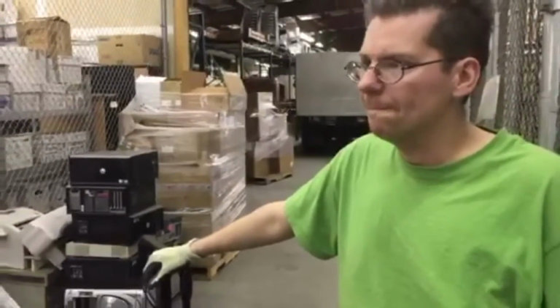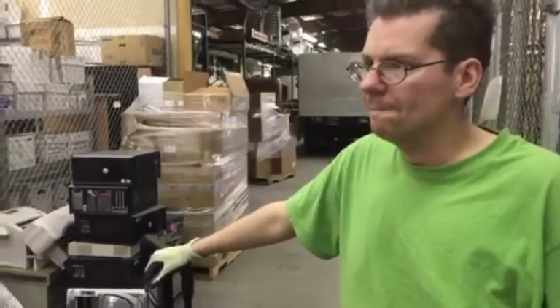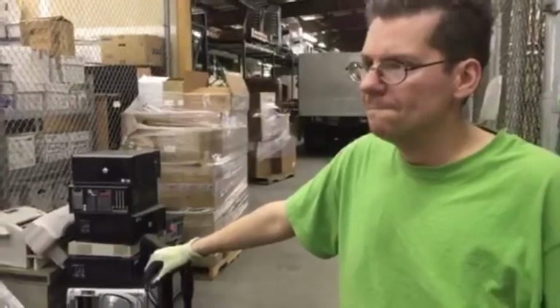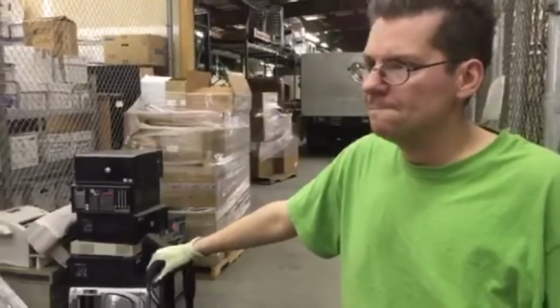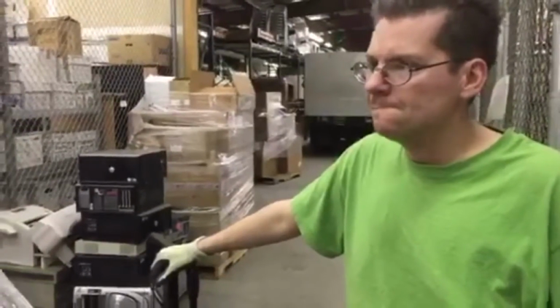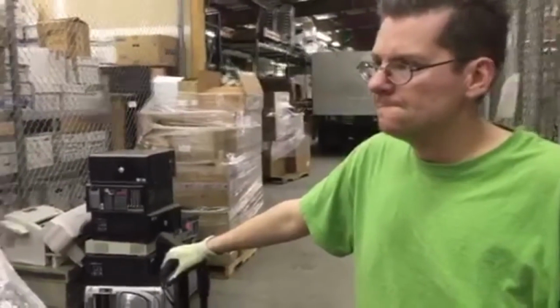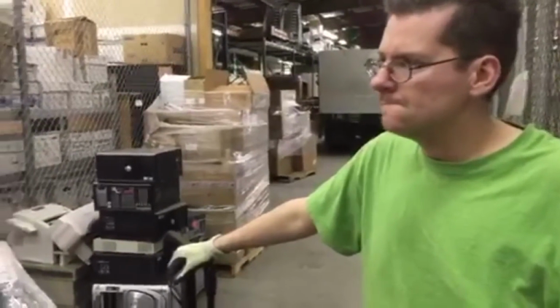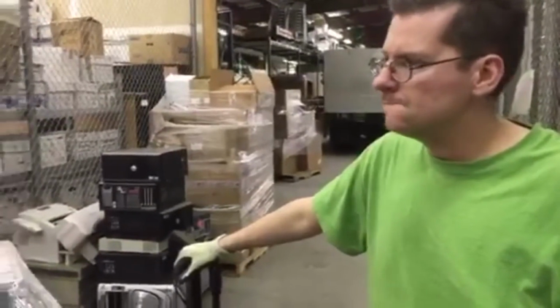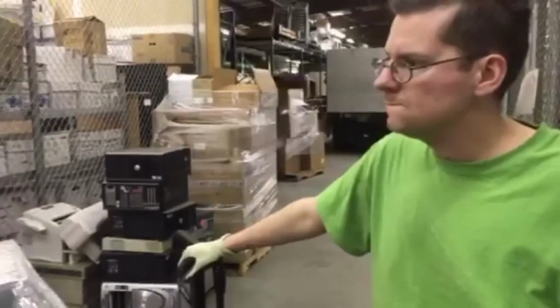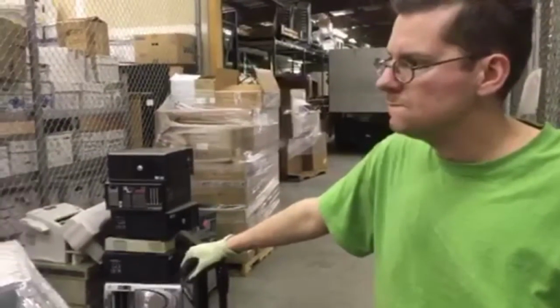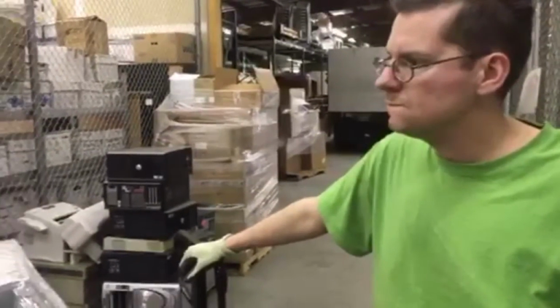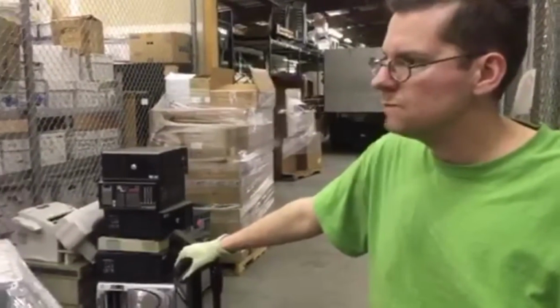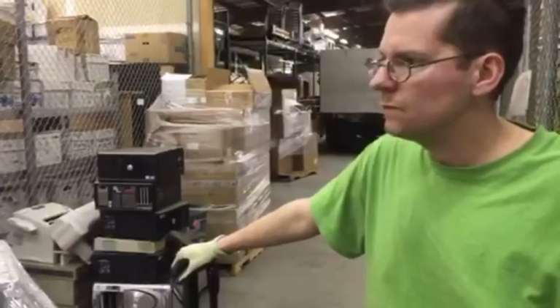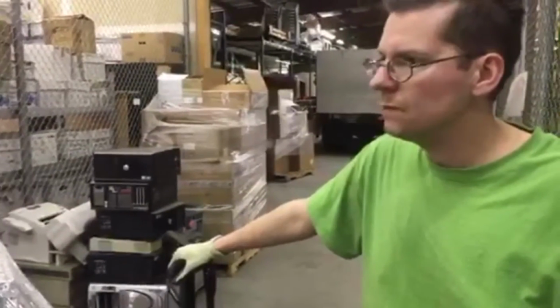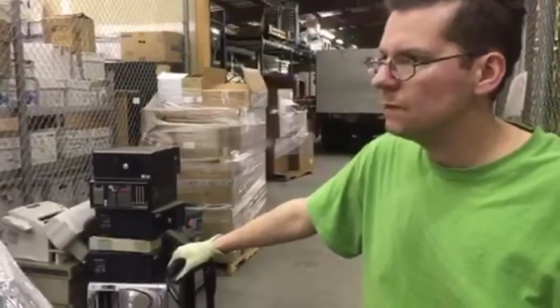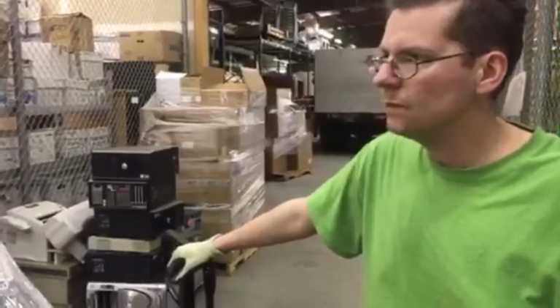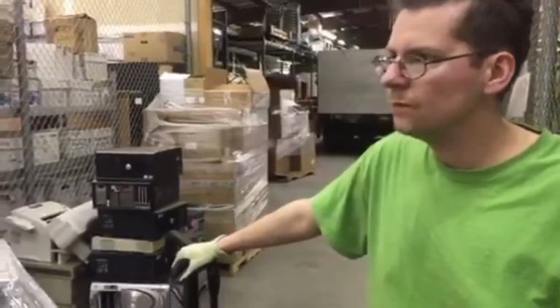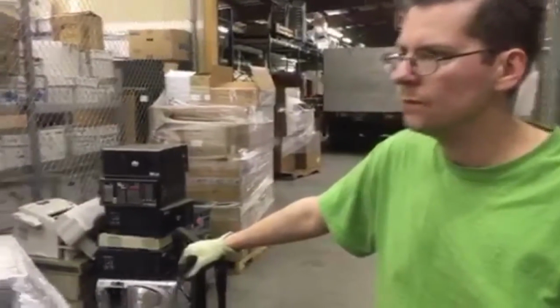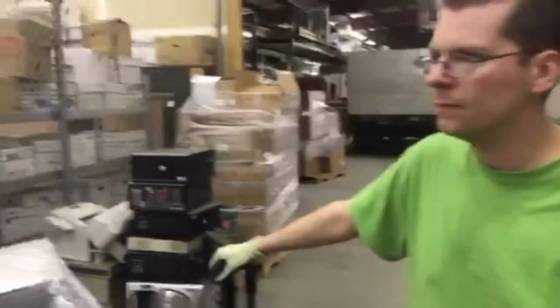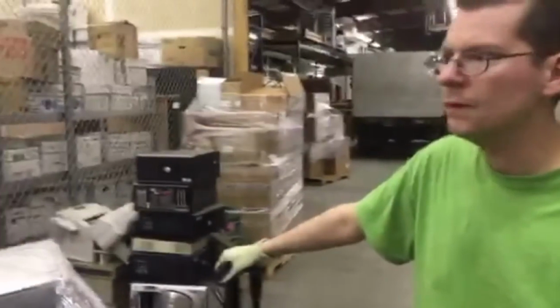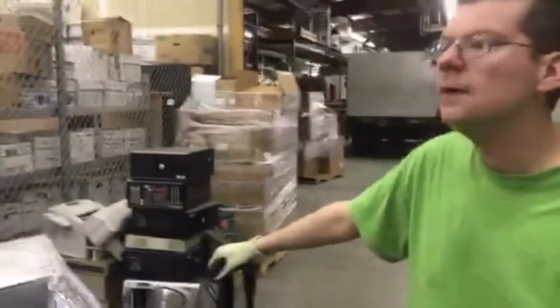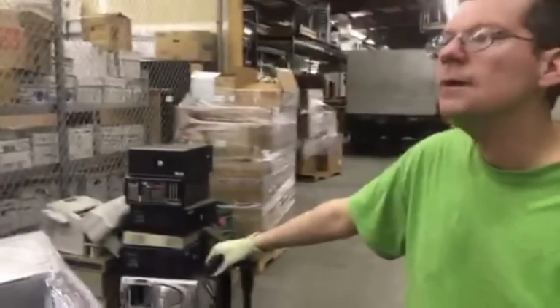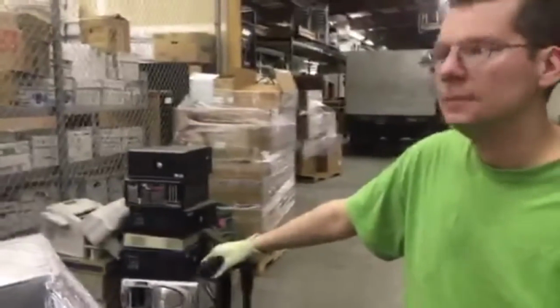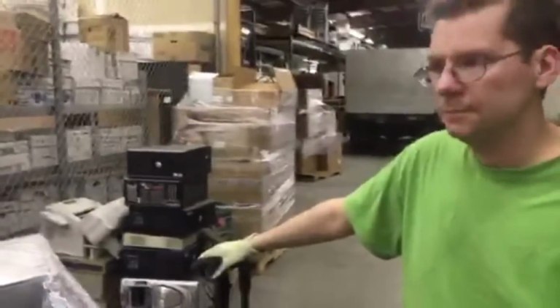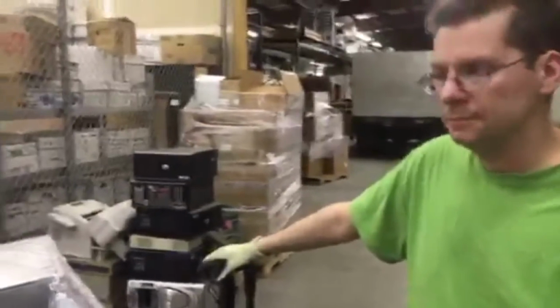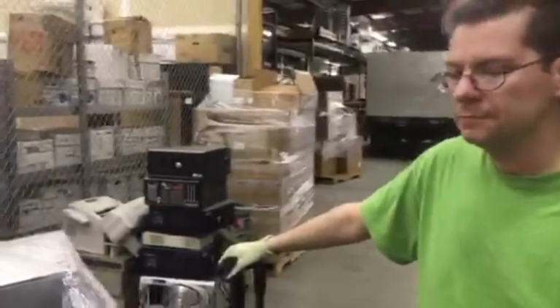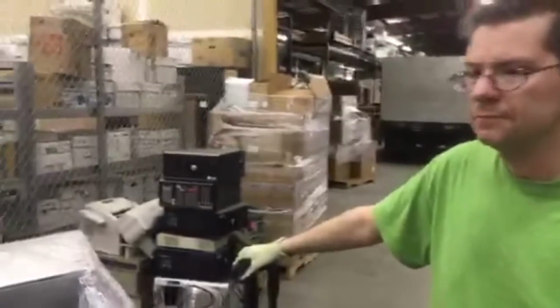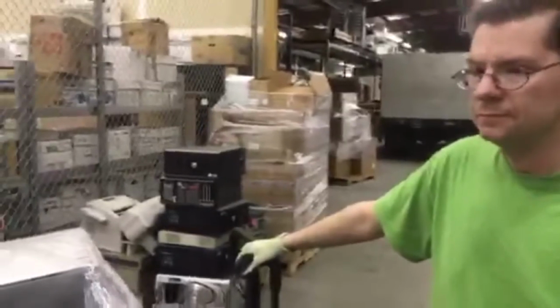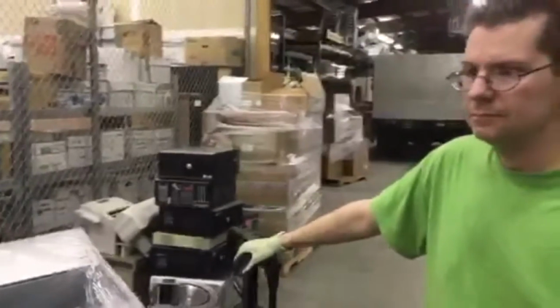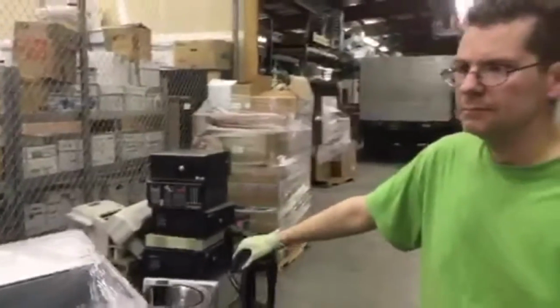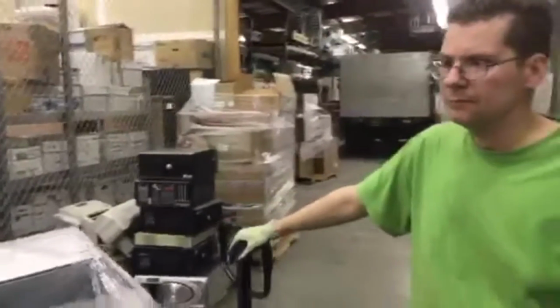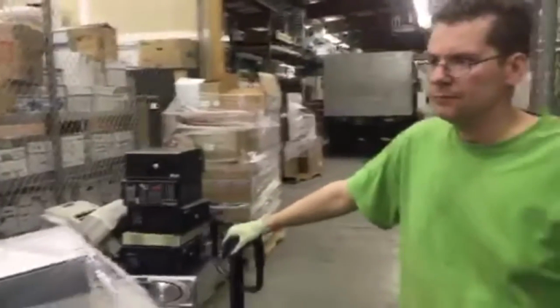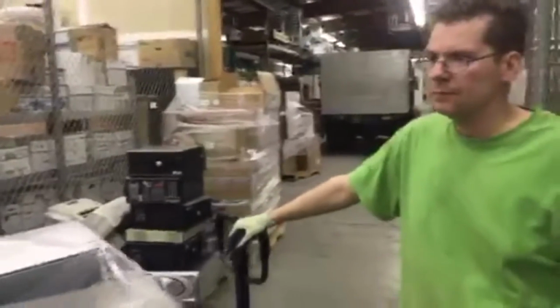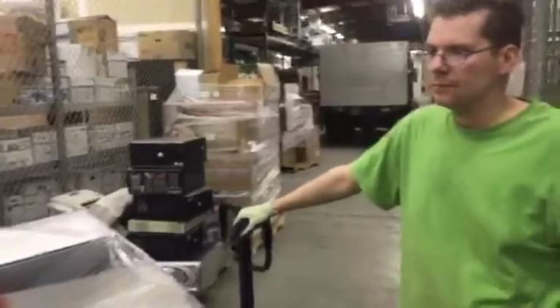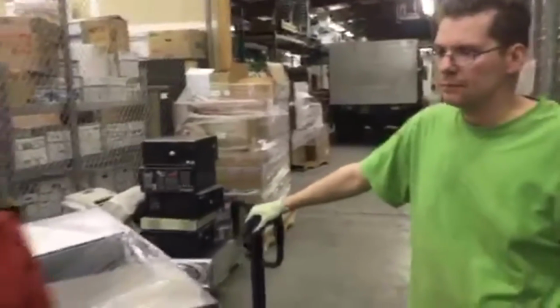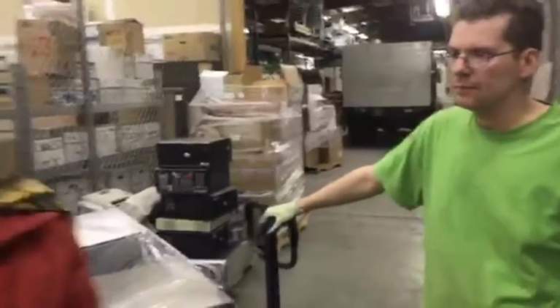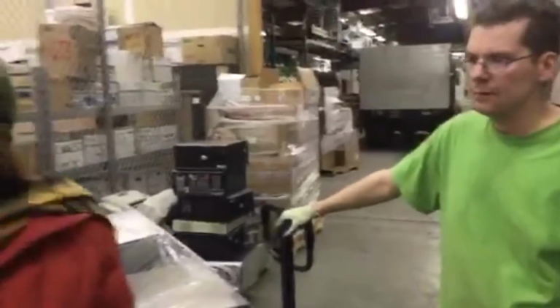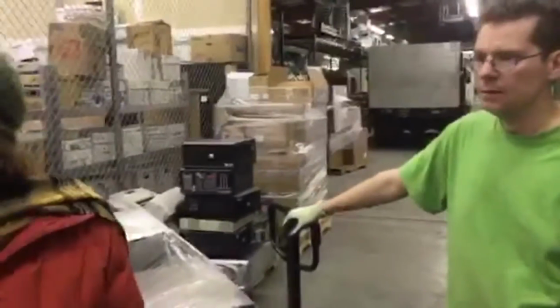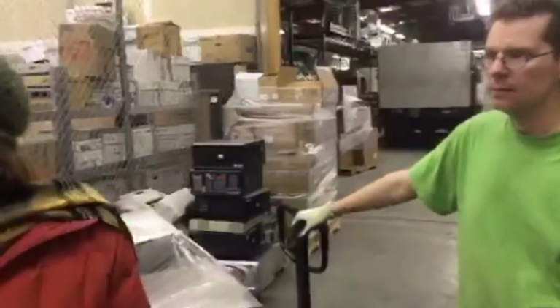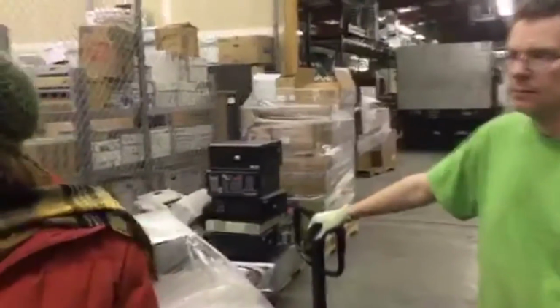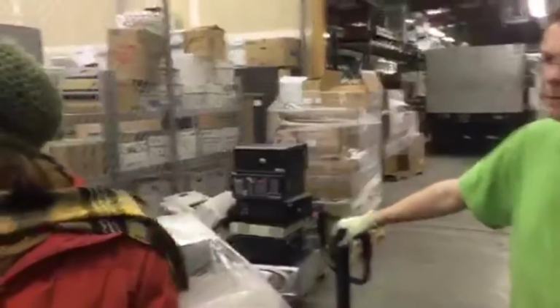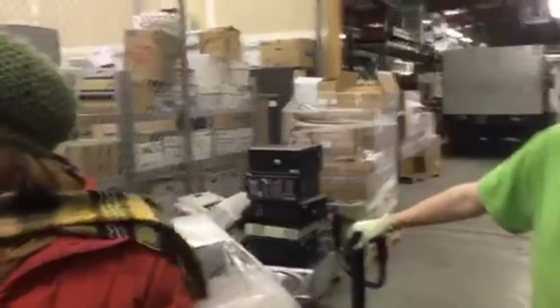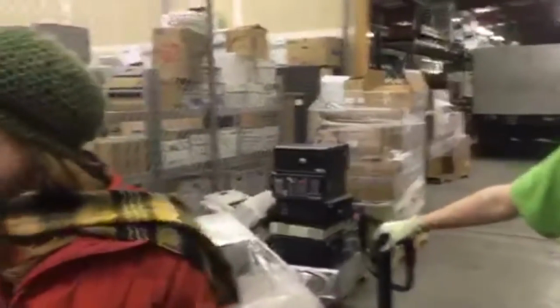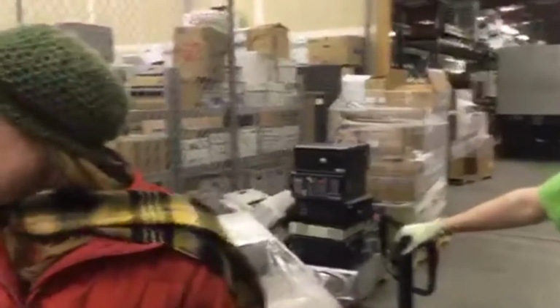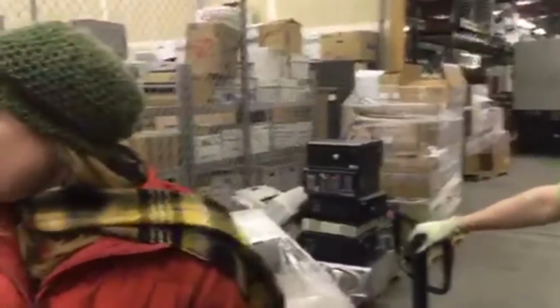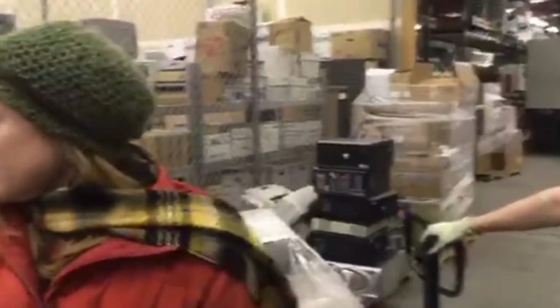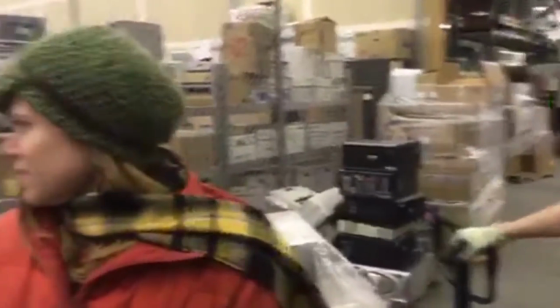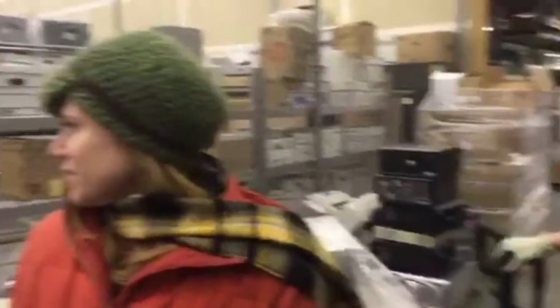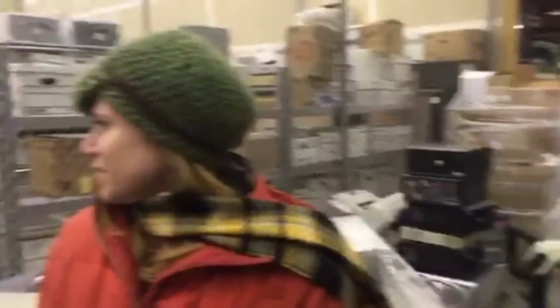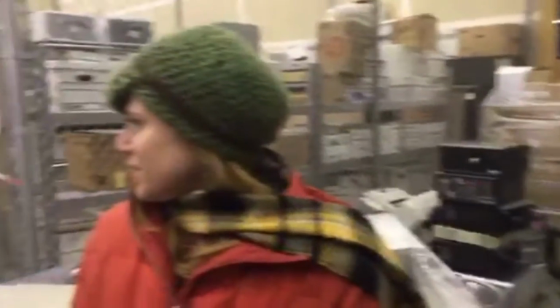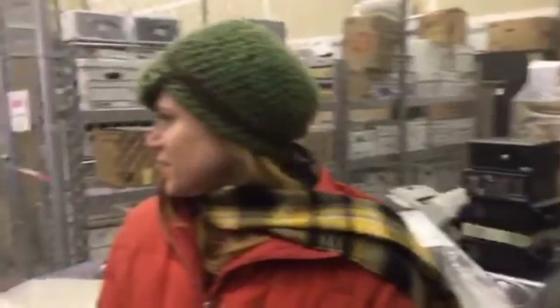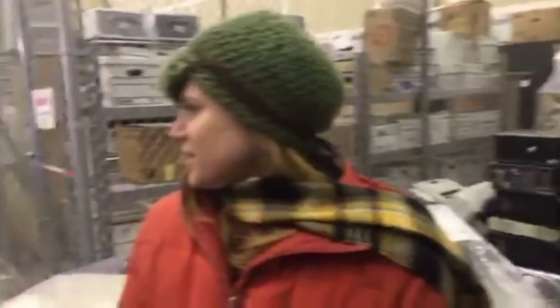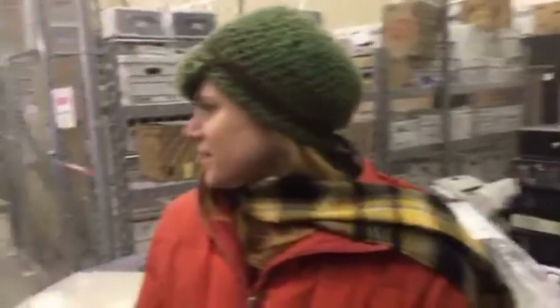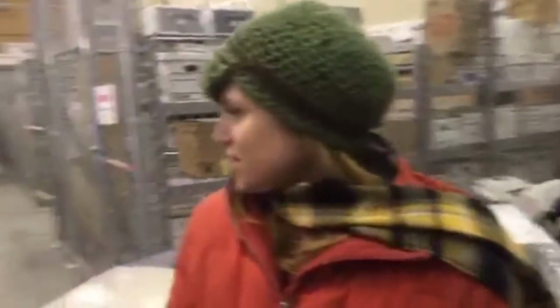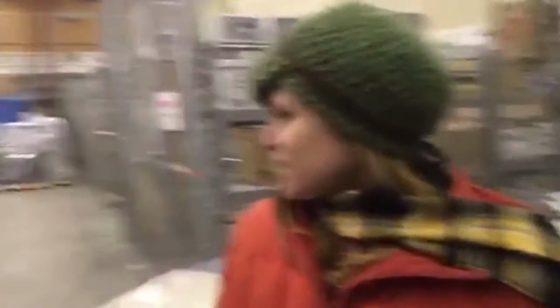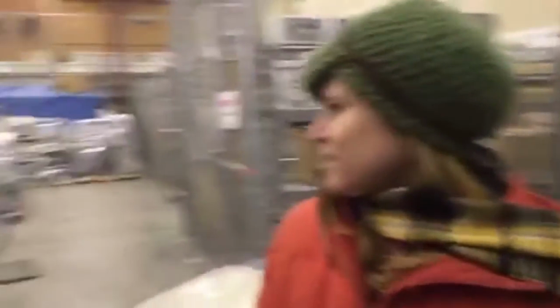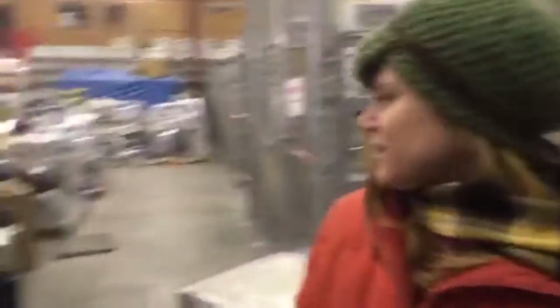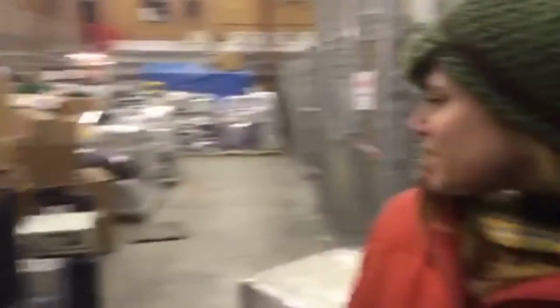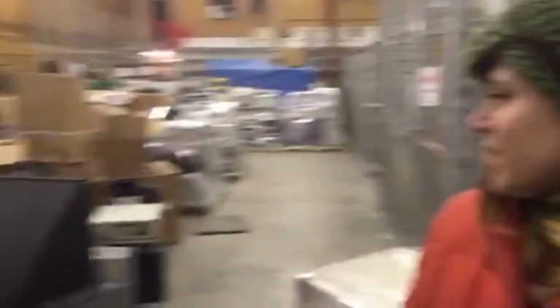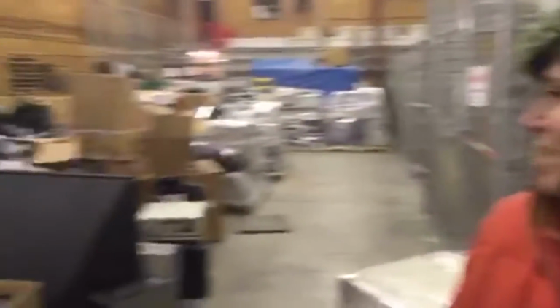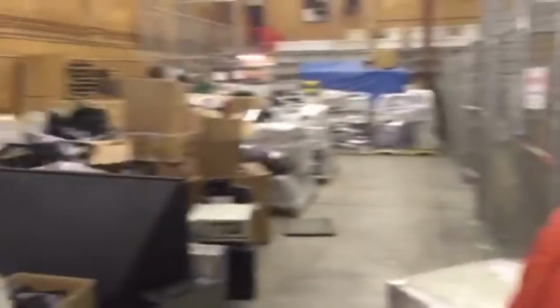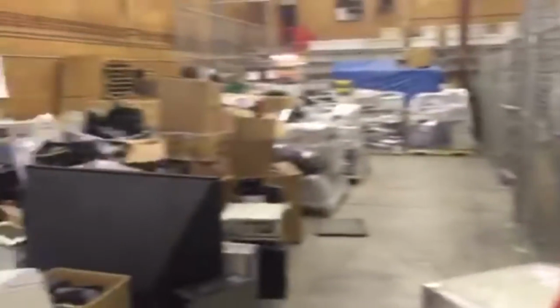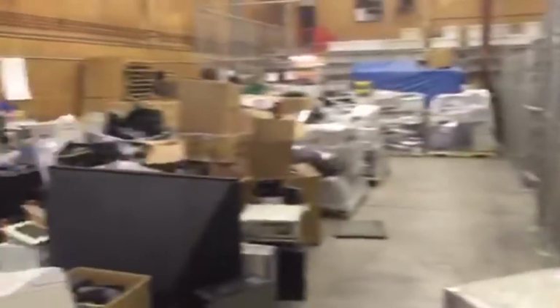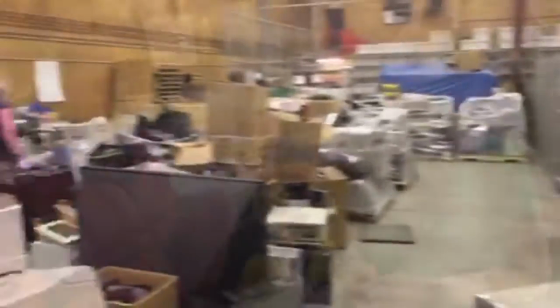Can I drop off kitchen appliances — will you guys take anything? Anything that has a cord or takes batteries. That's awesome.